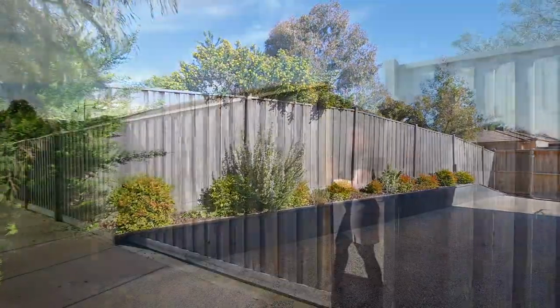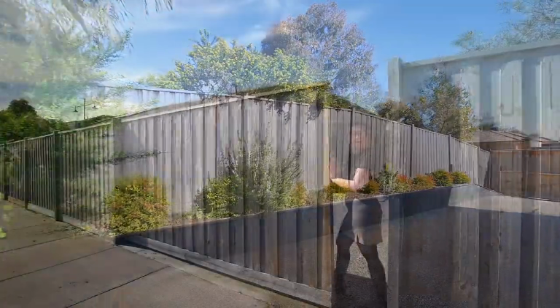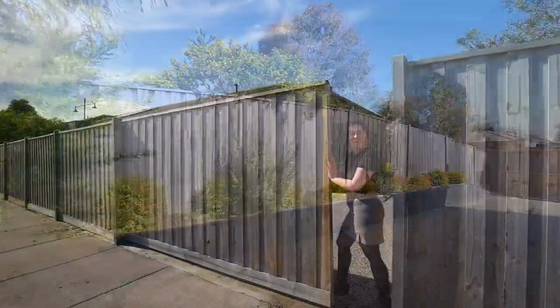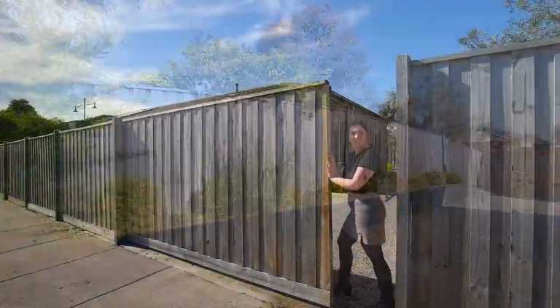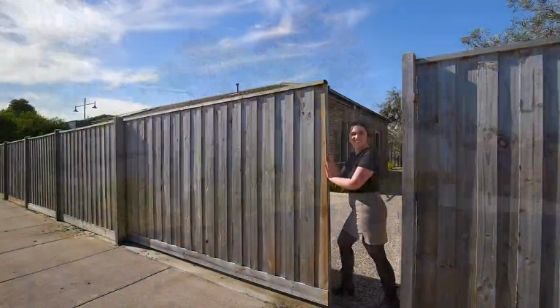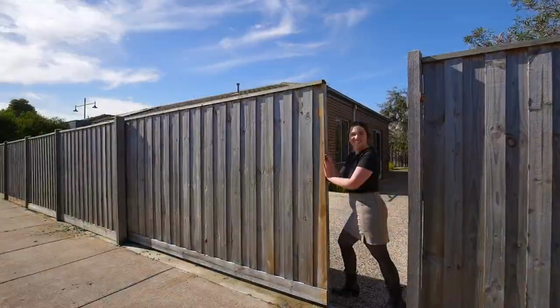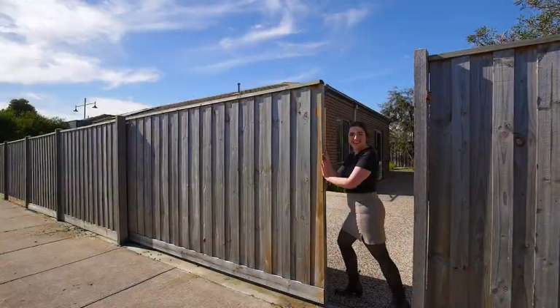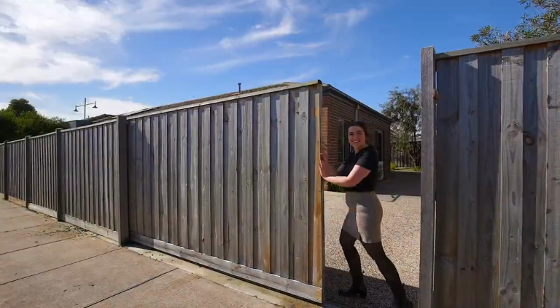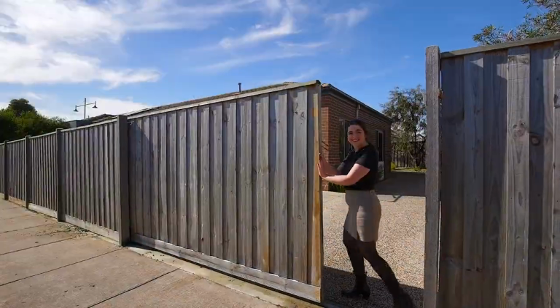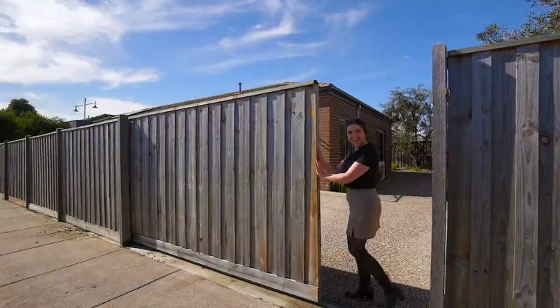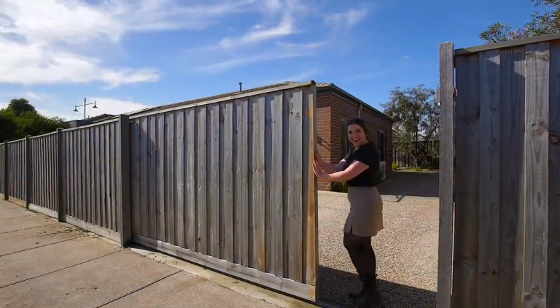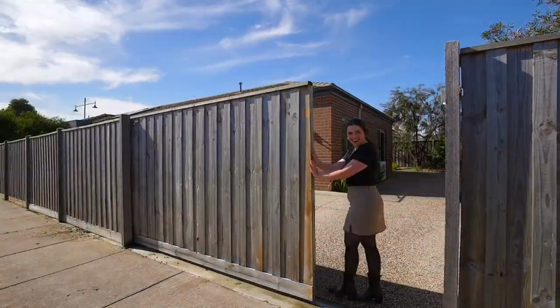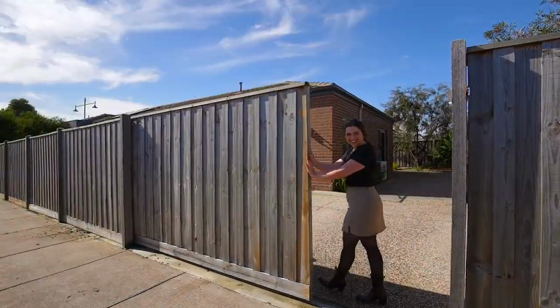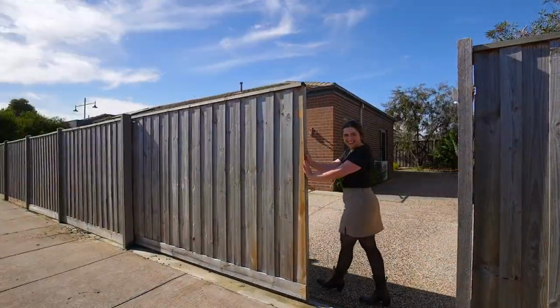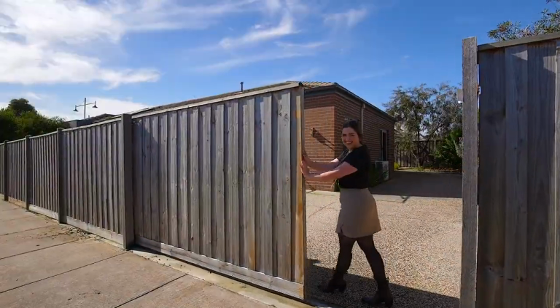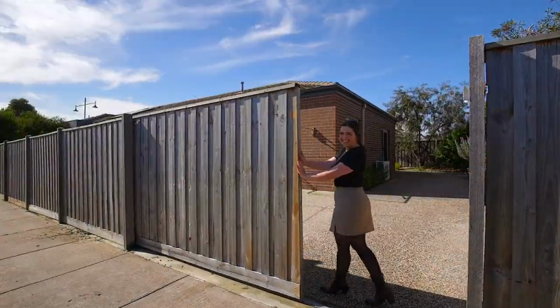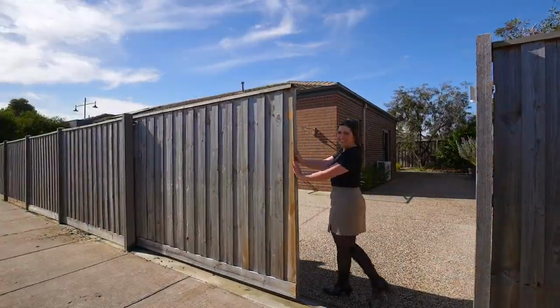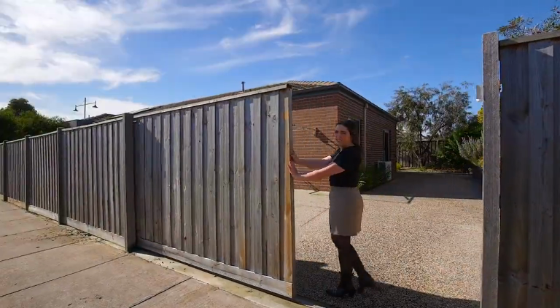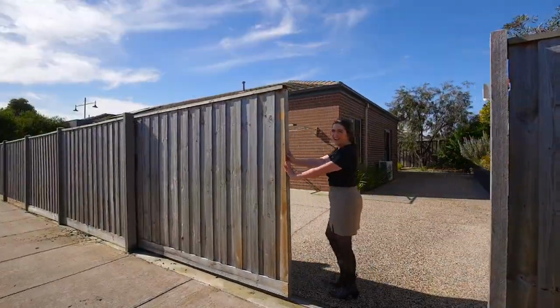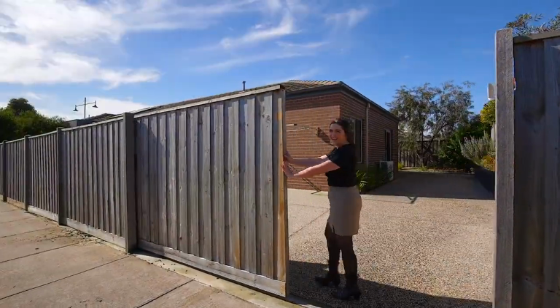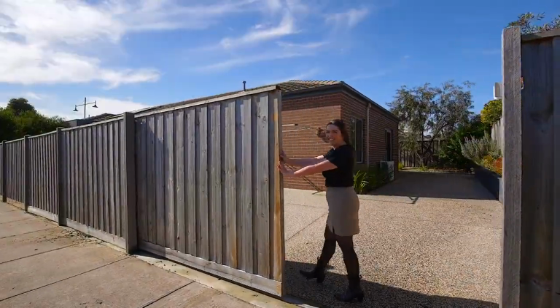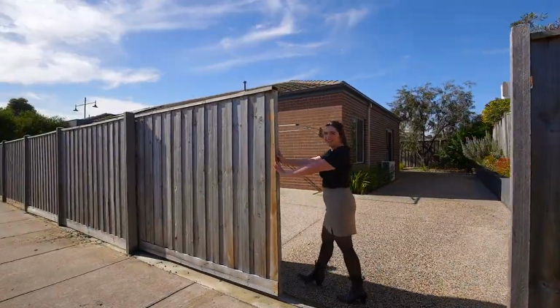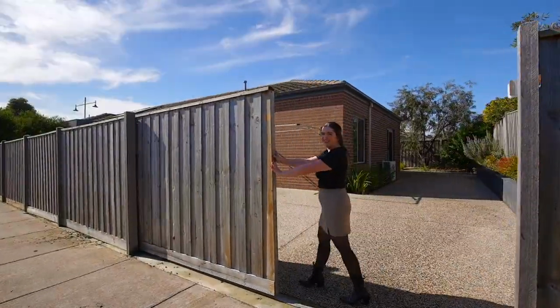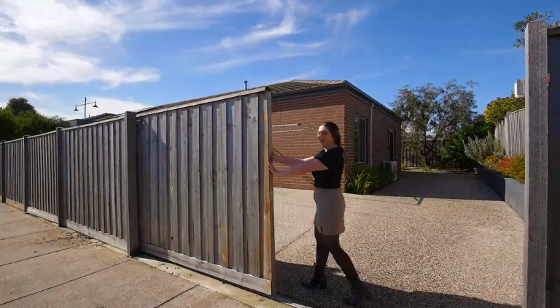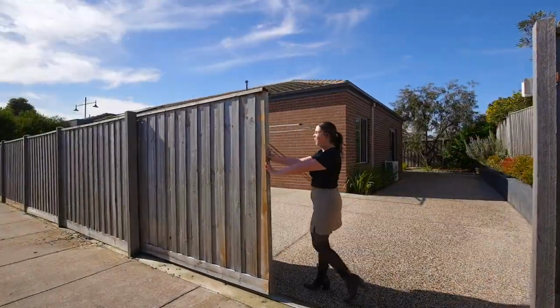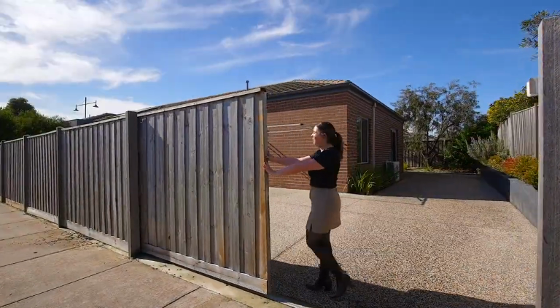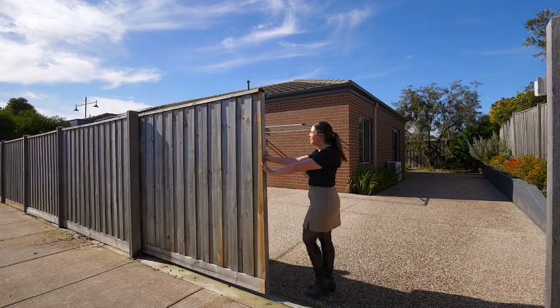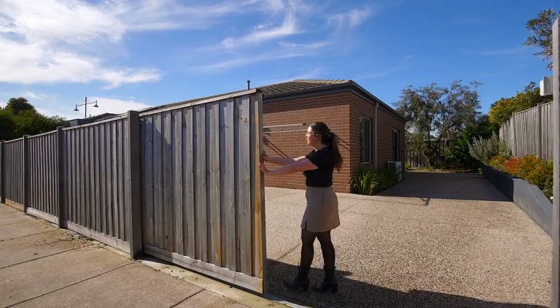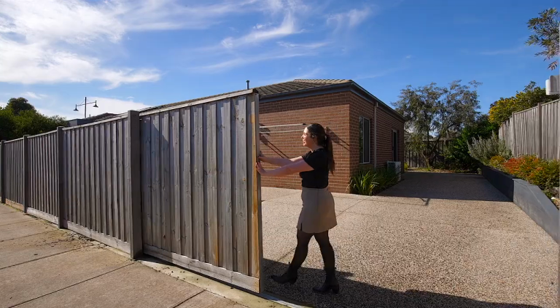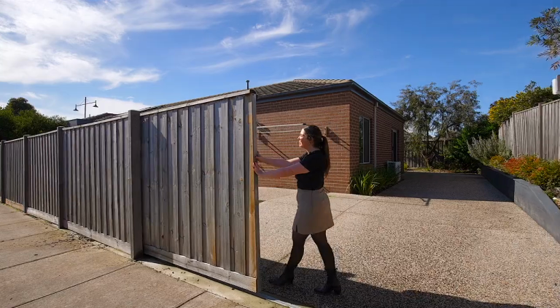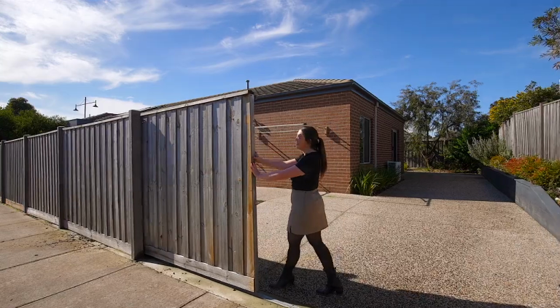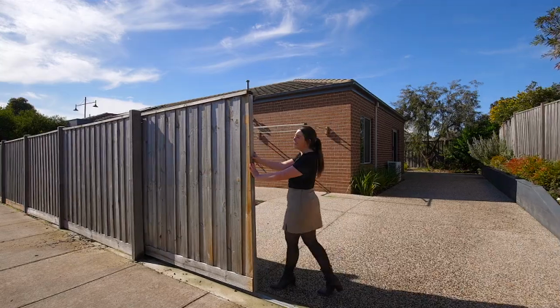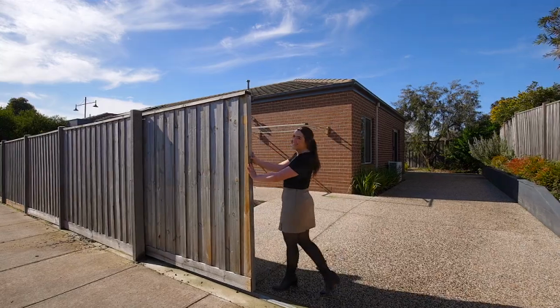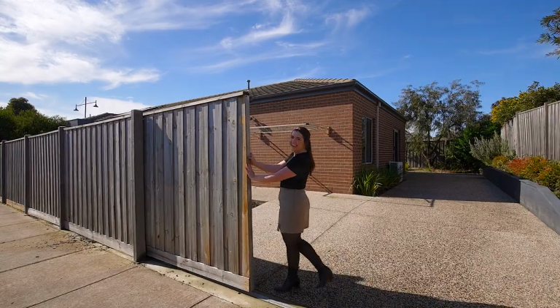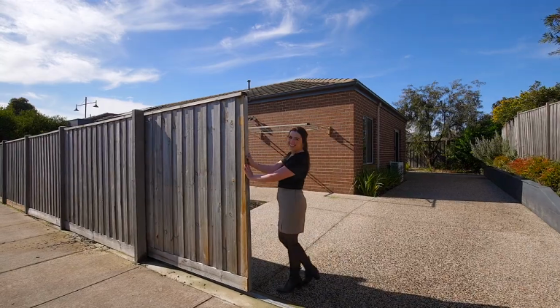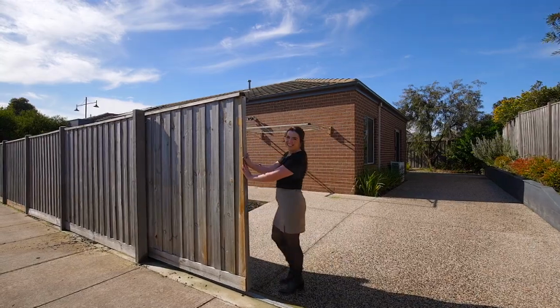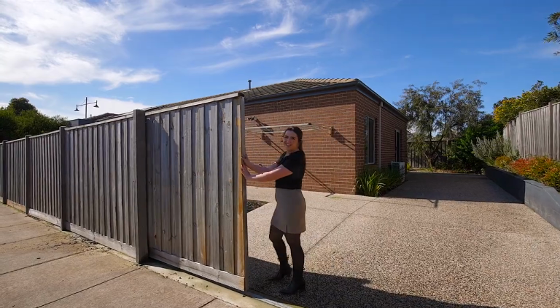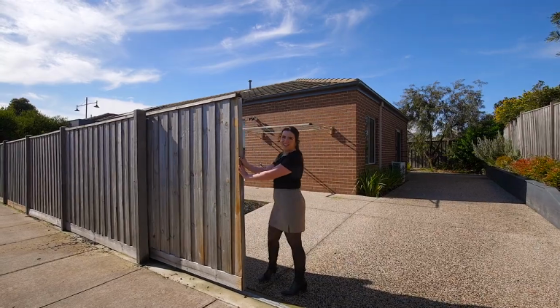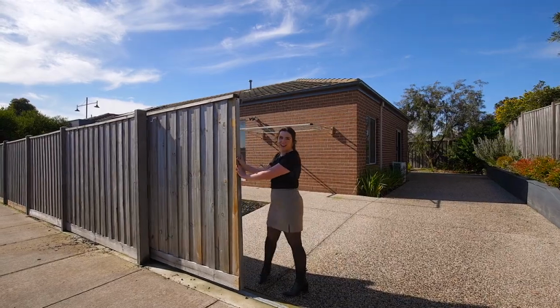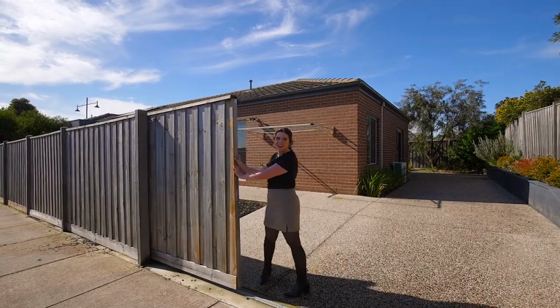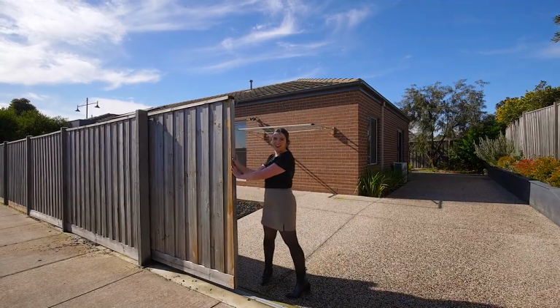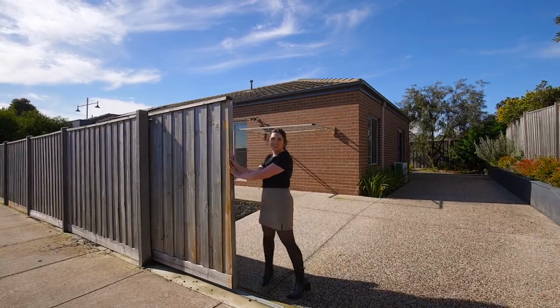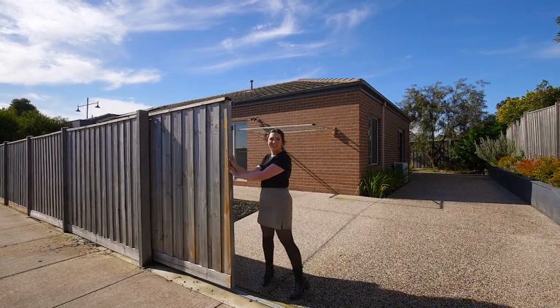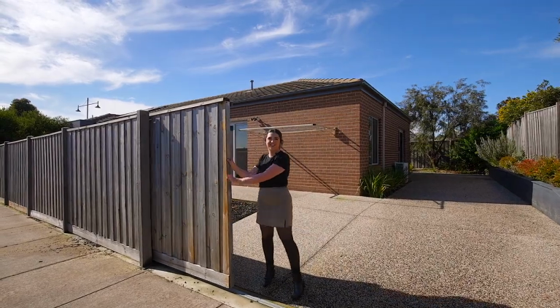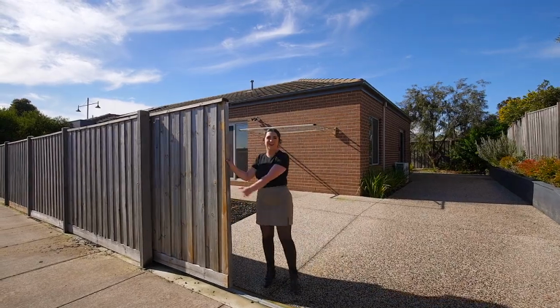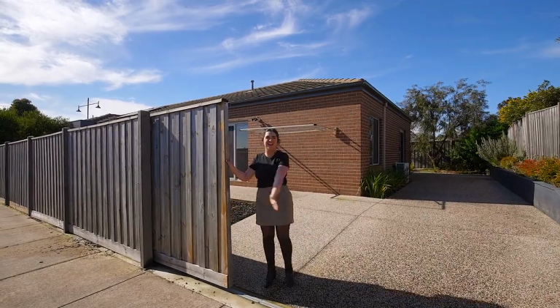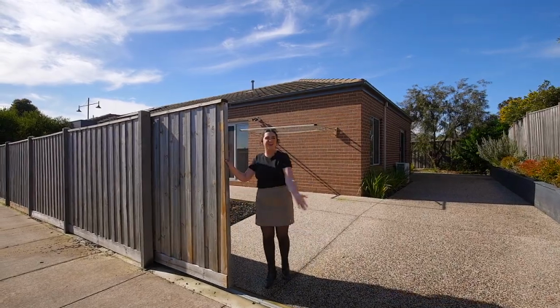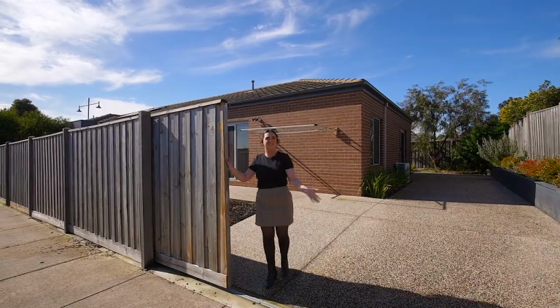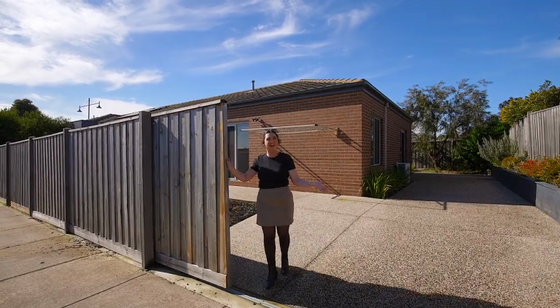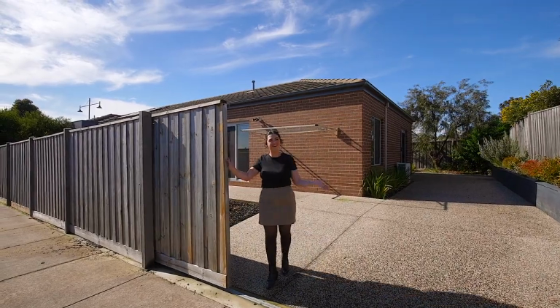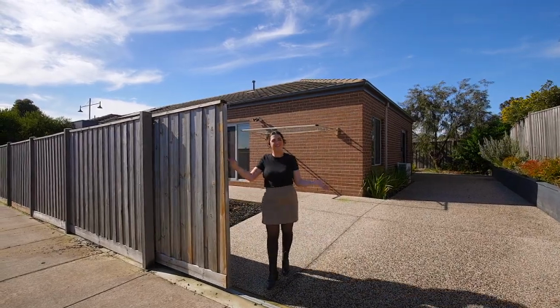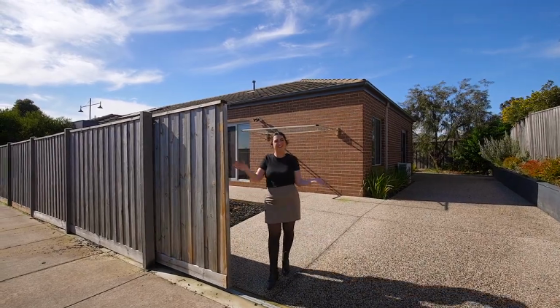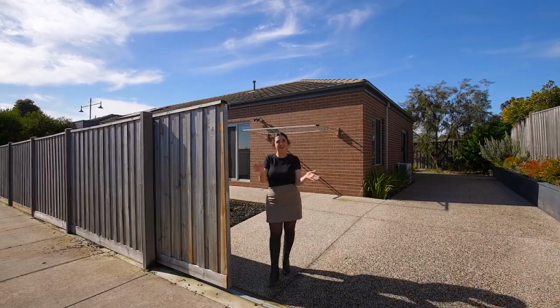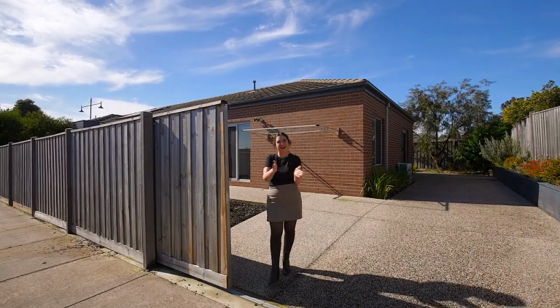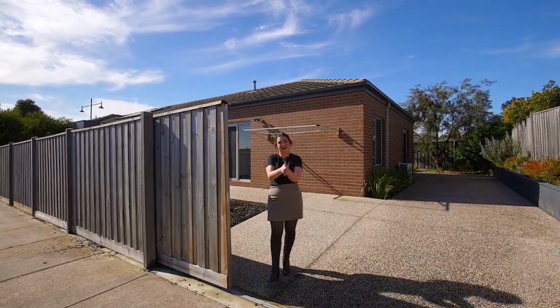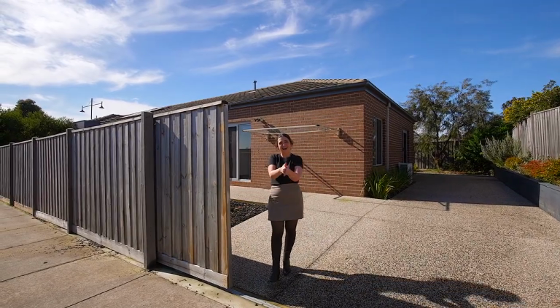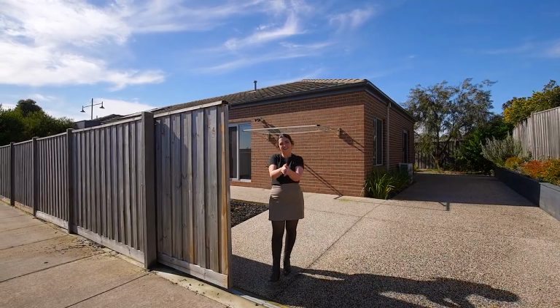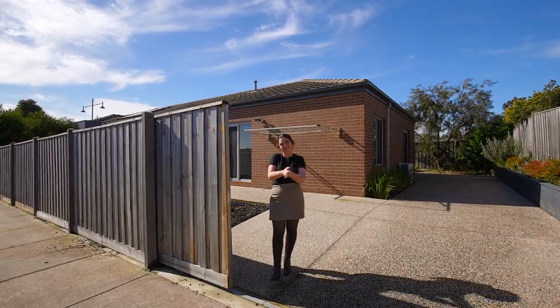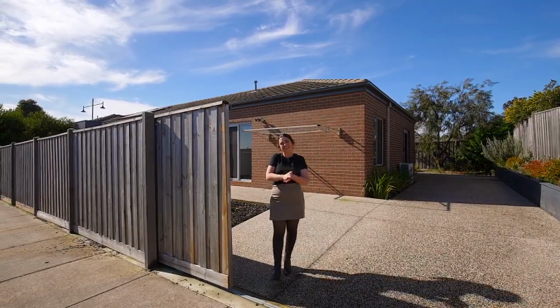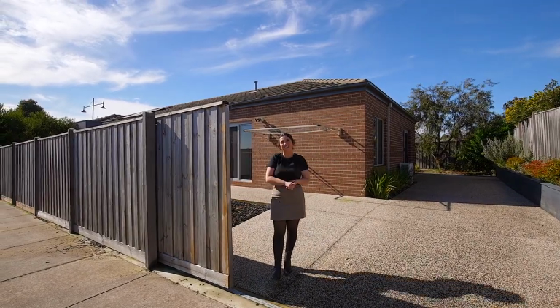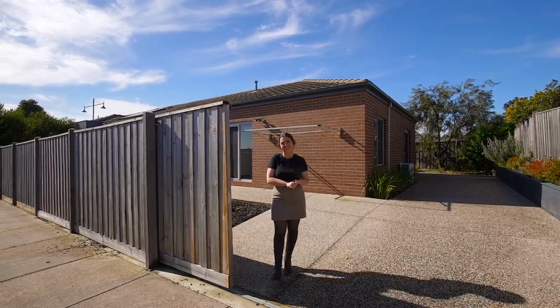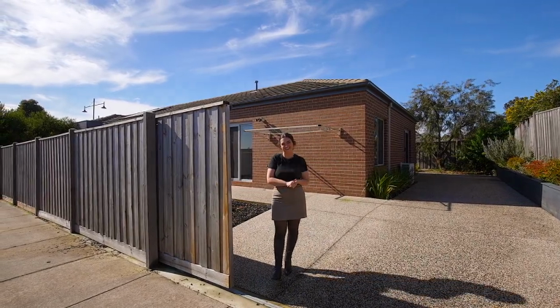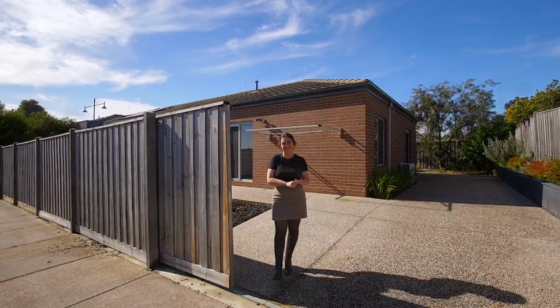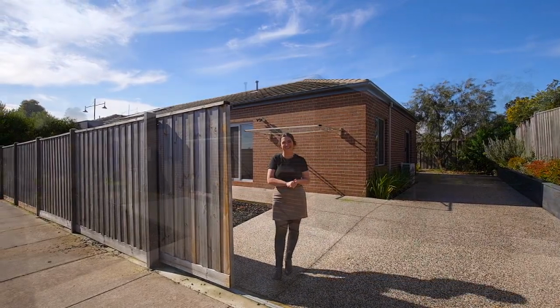As you can see, the side access is spacious for all the toys, and this X-Display home is ready and waiting for you. I can't wait to see you soon.